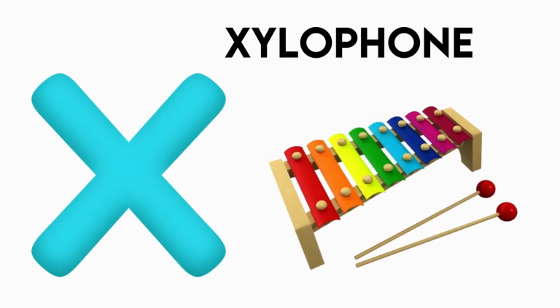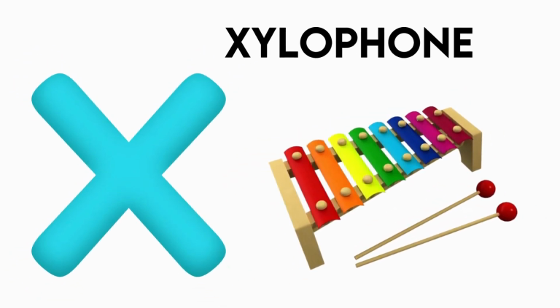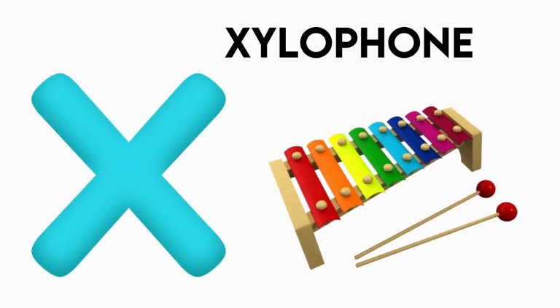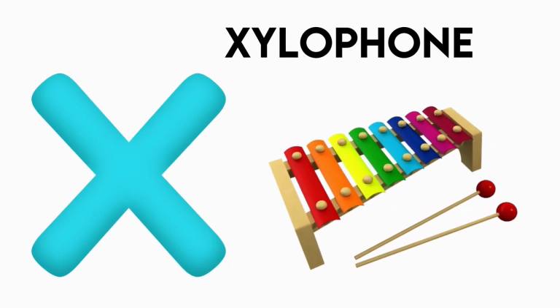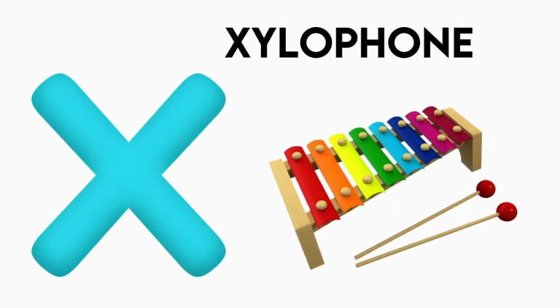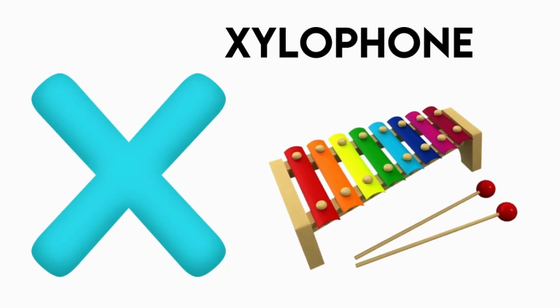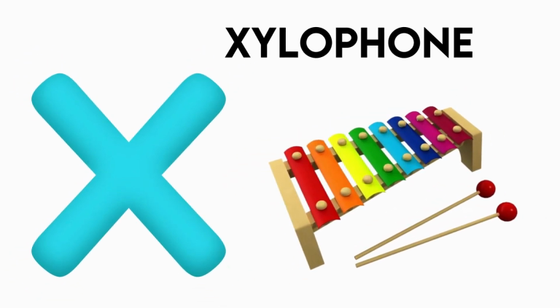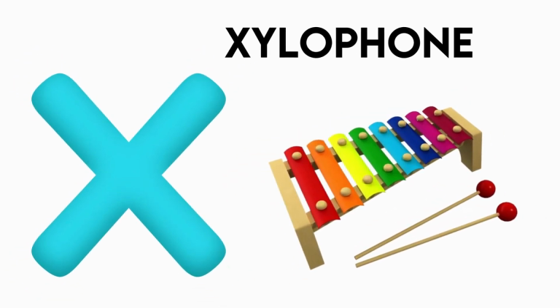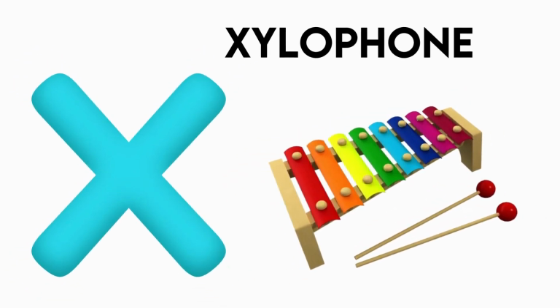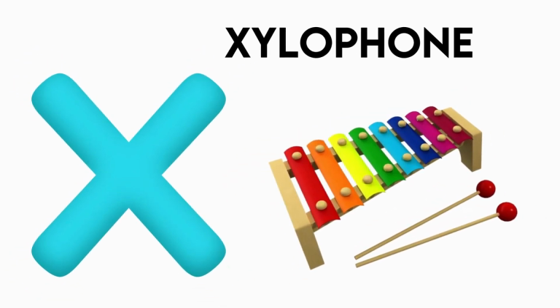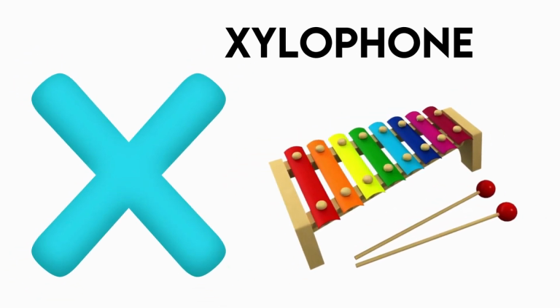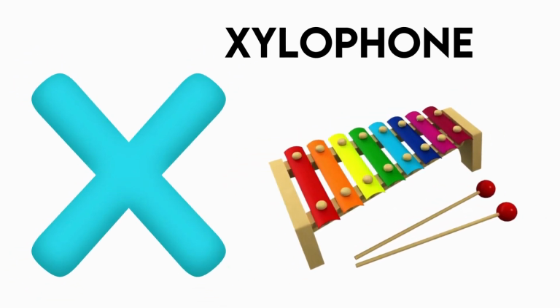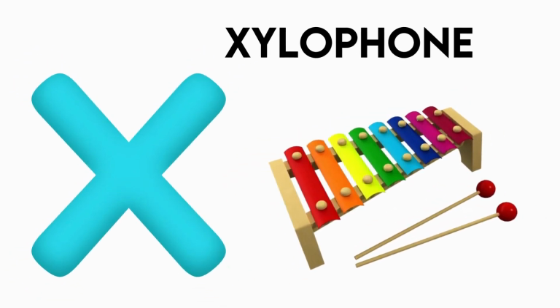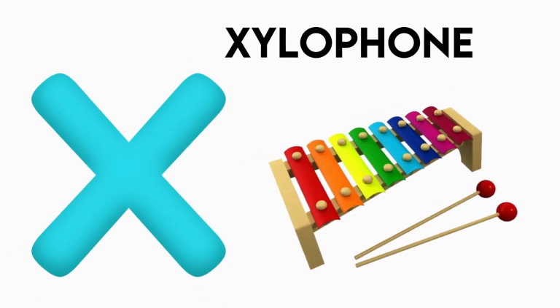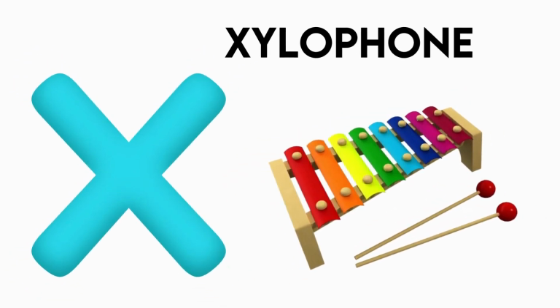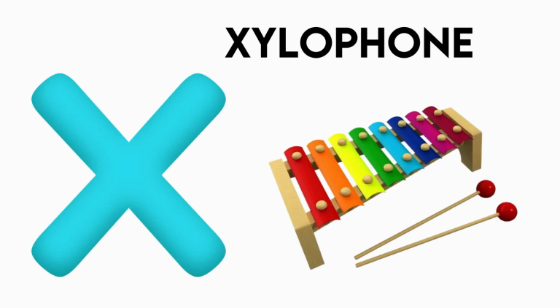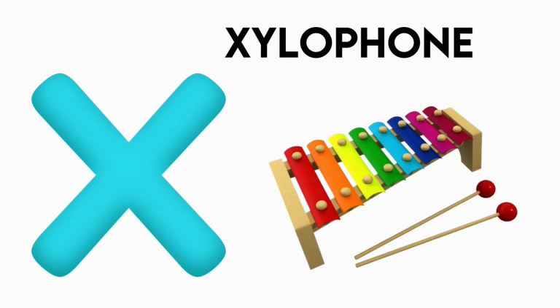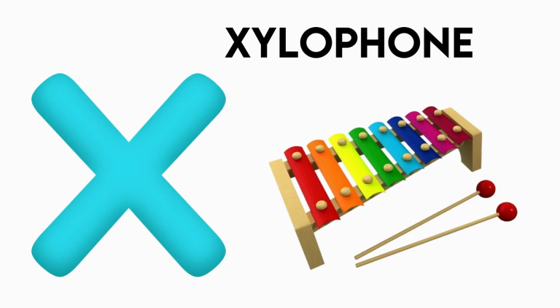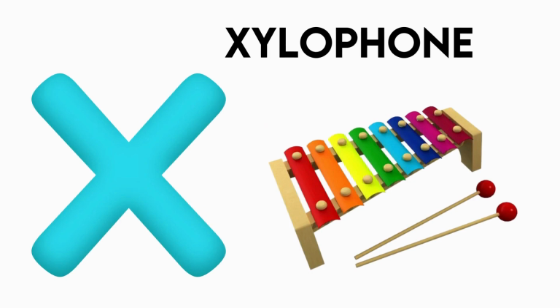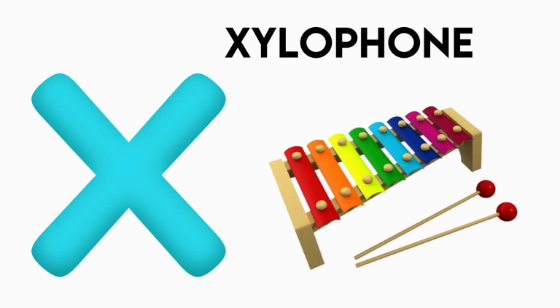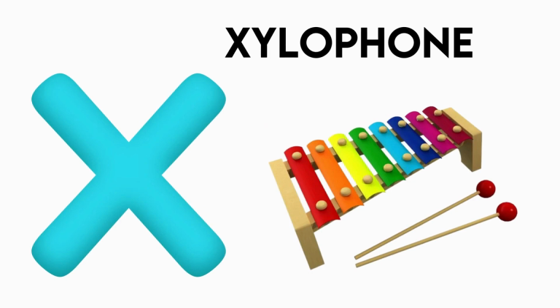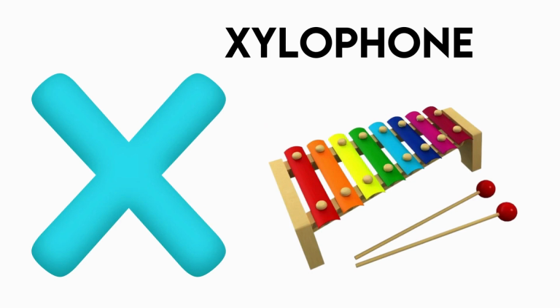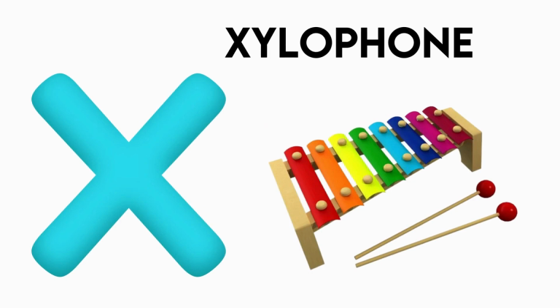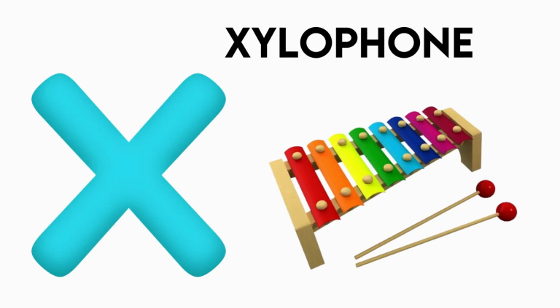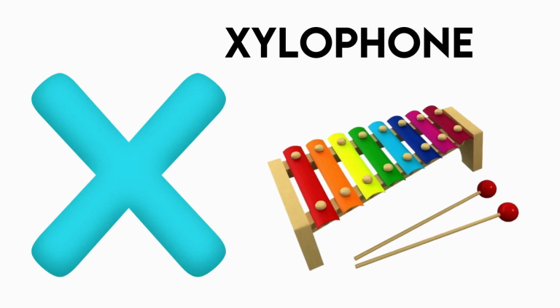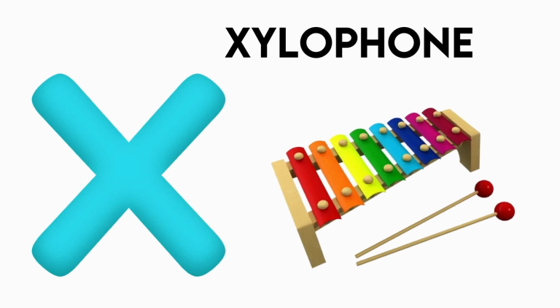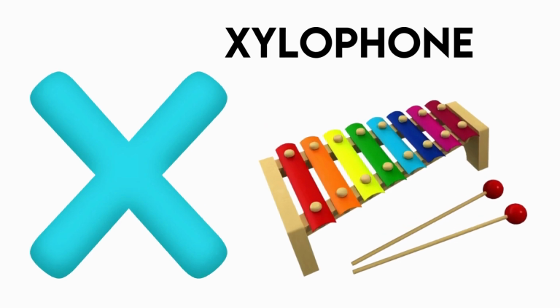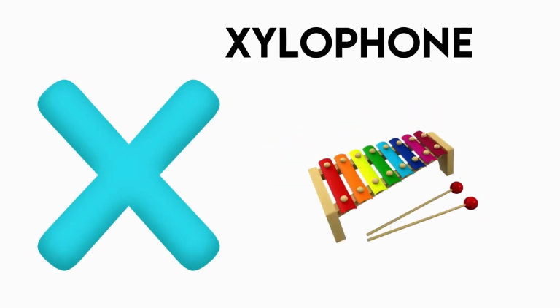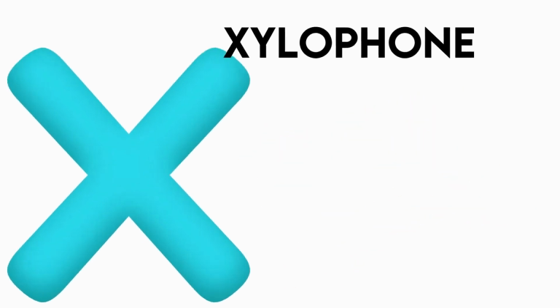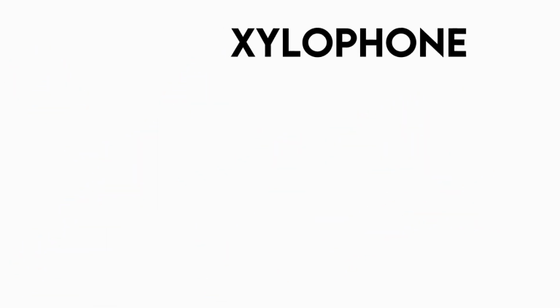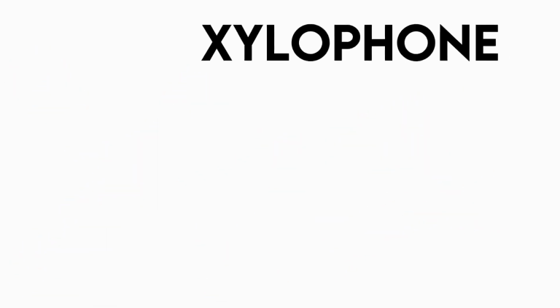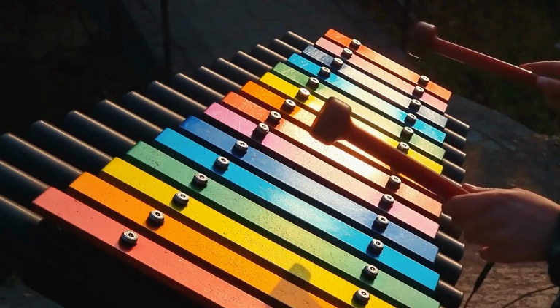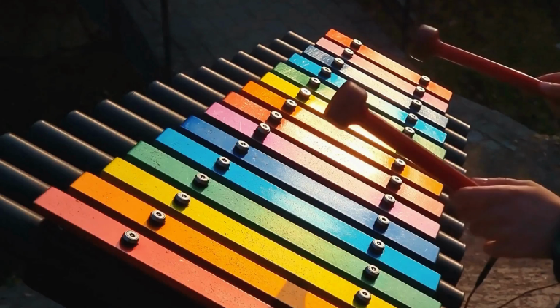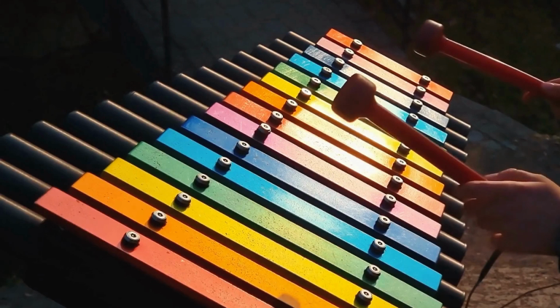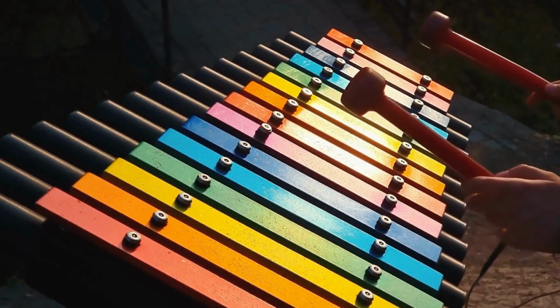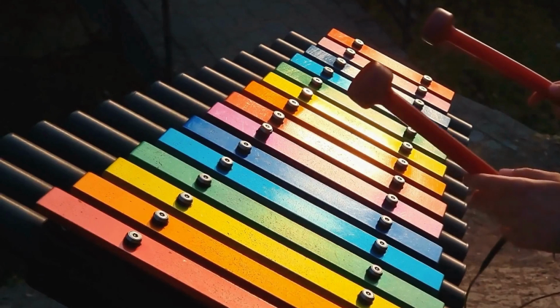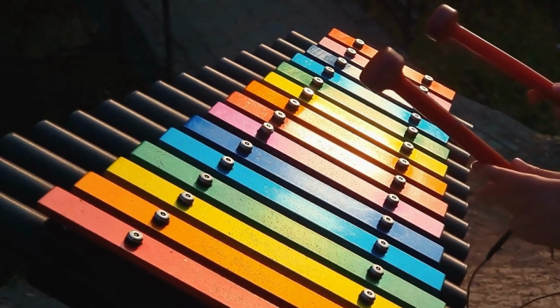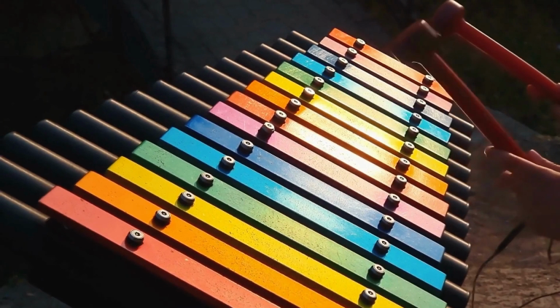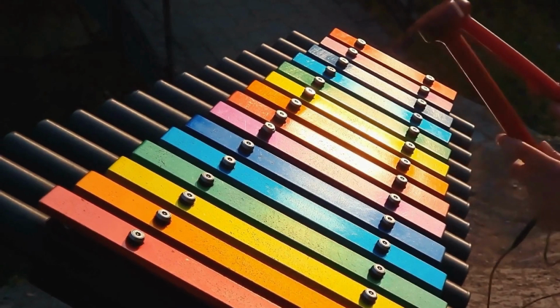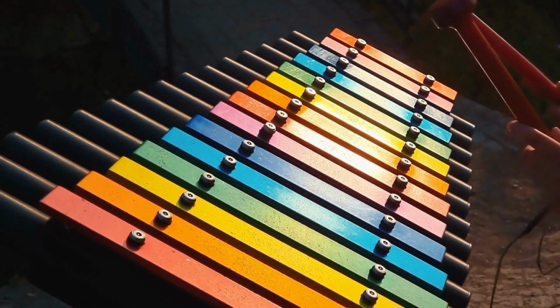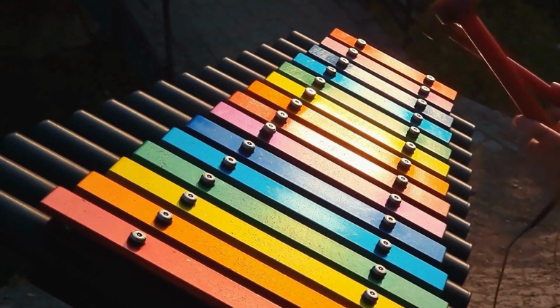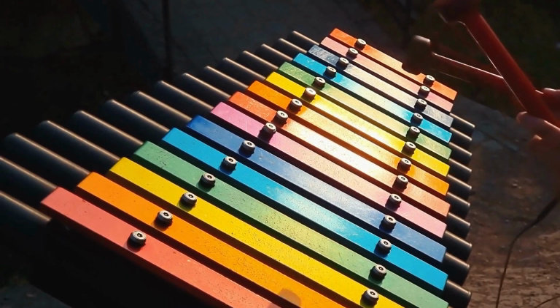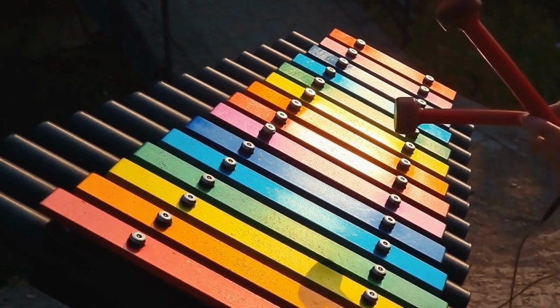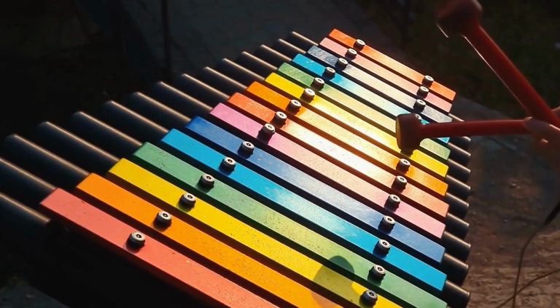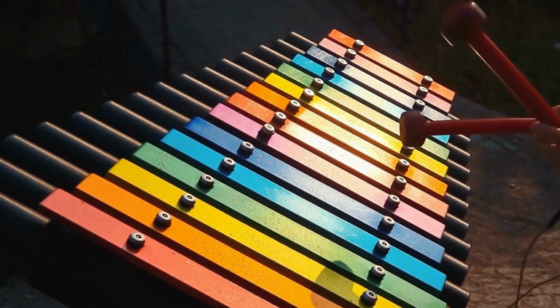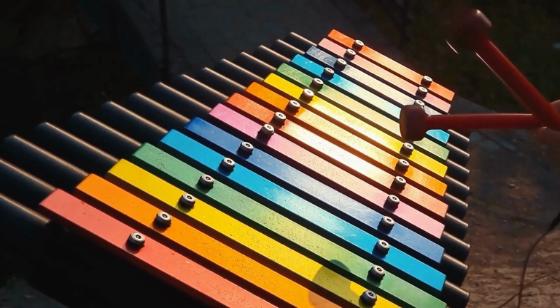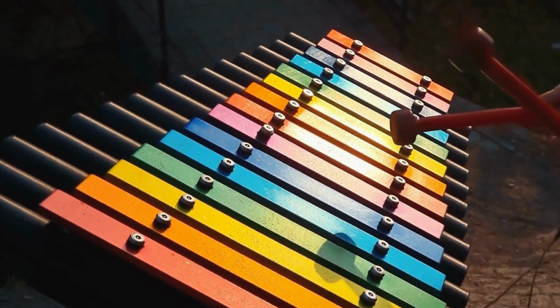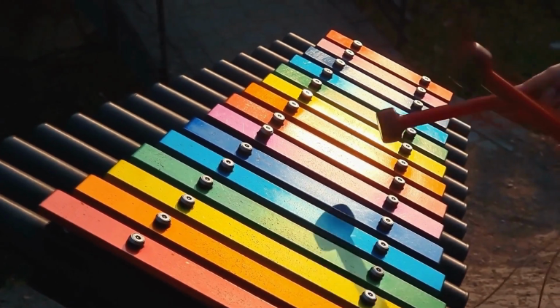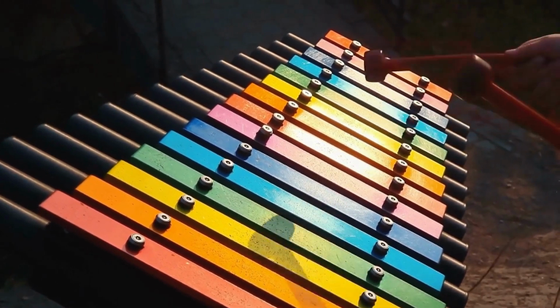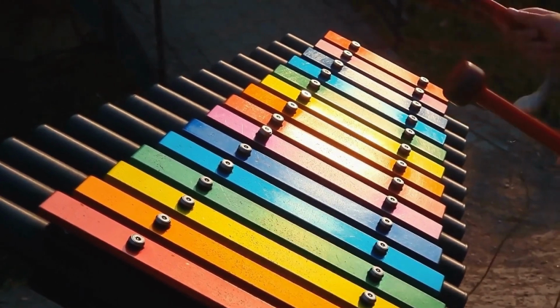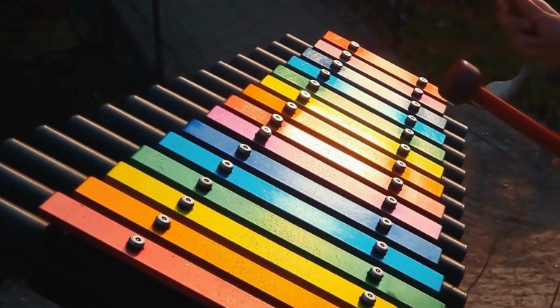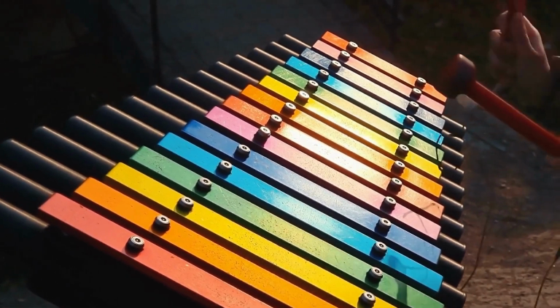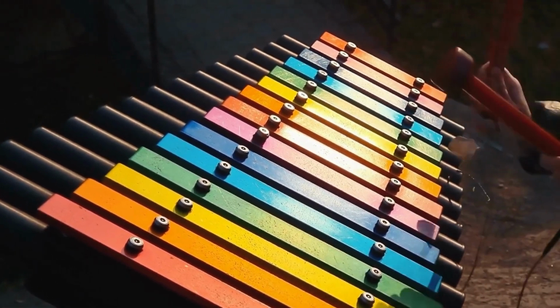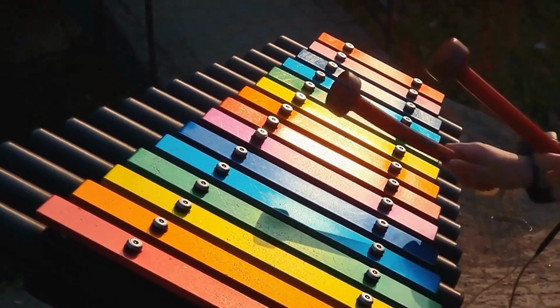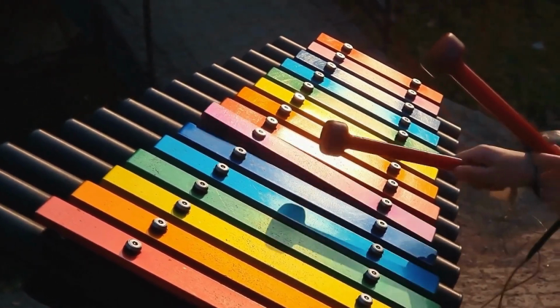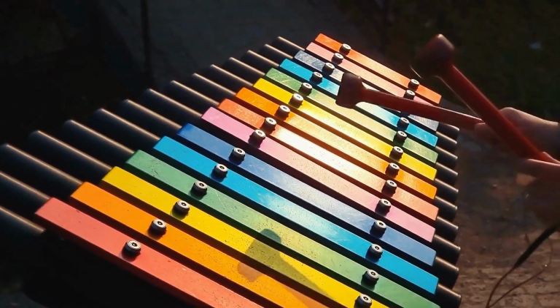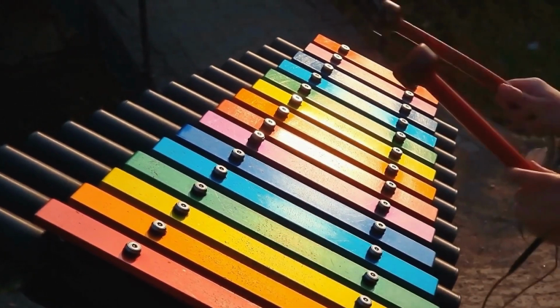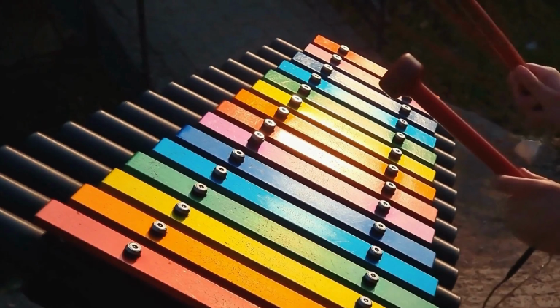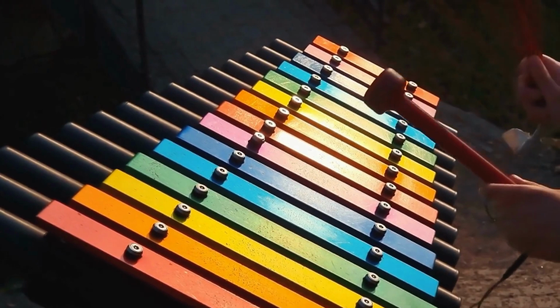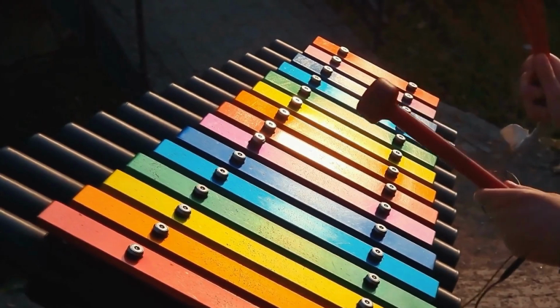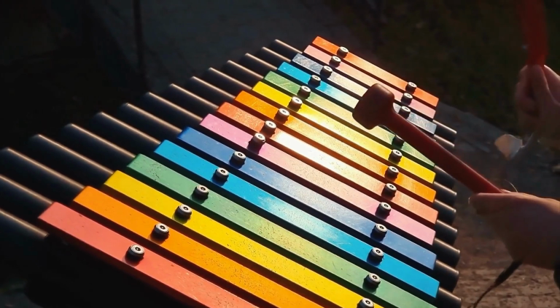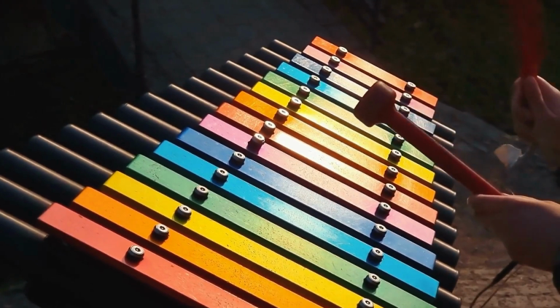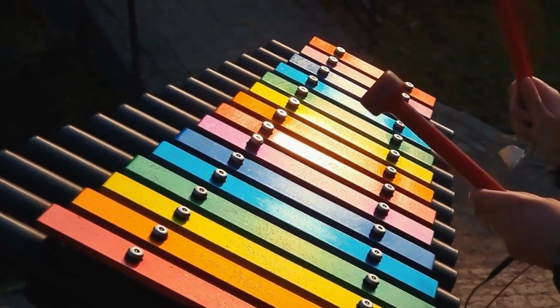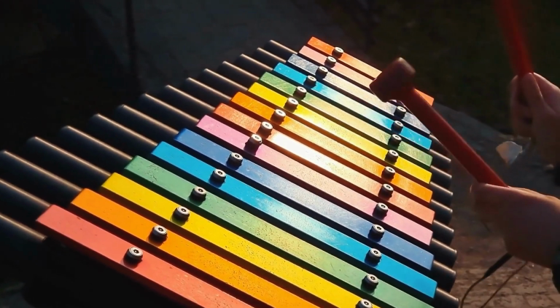X is for xylophone. z-z-xylophone, z-z-xylophone, x-xylophone.